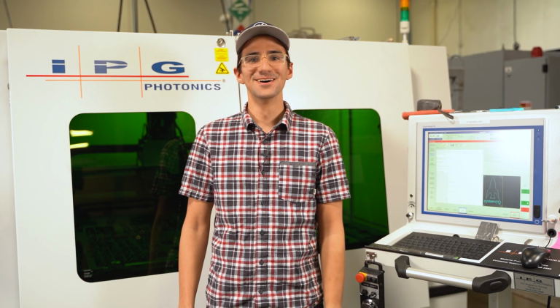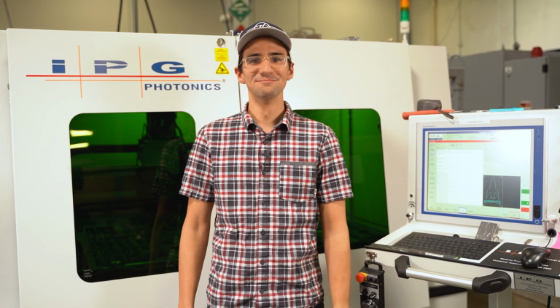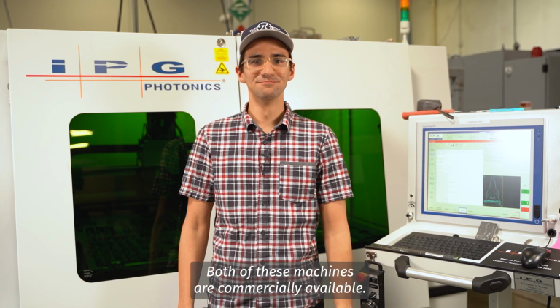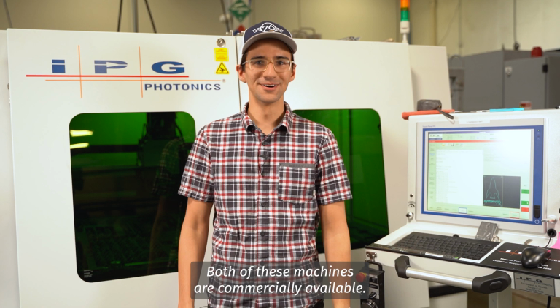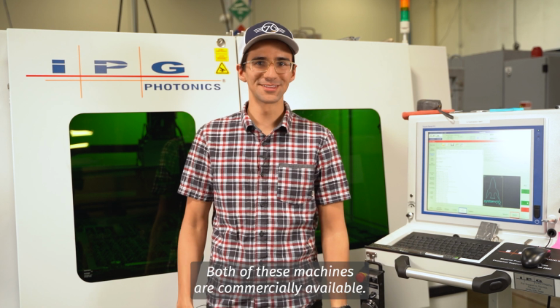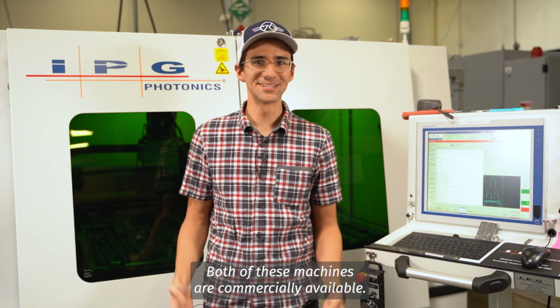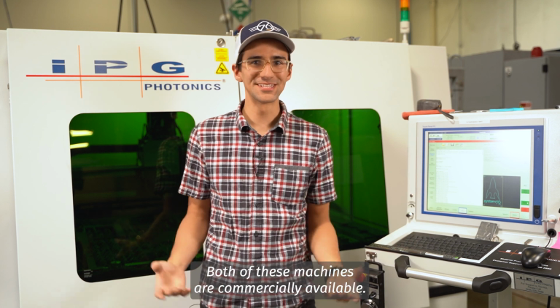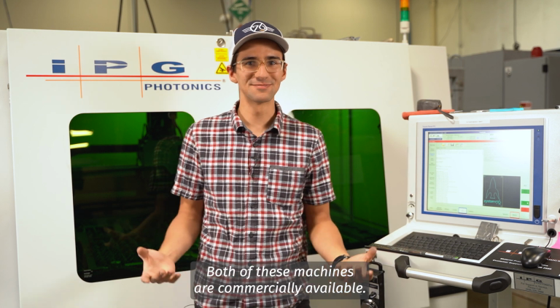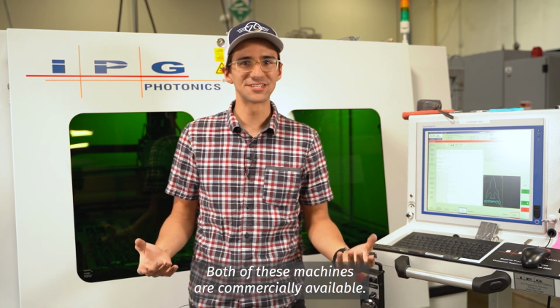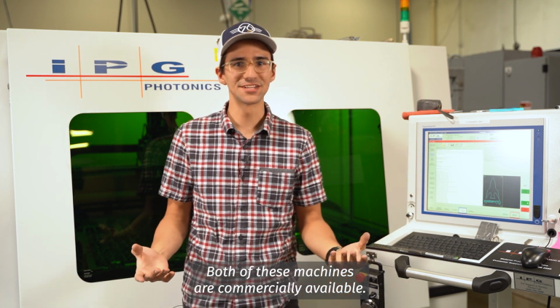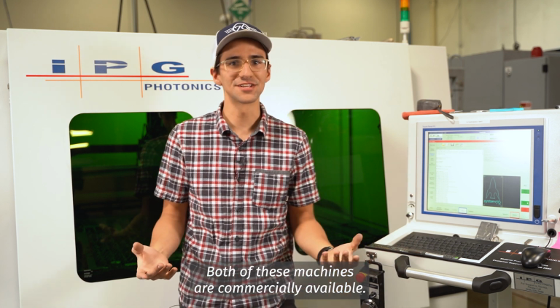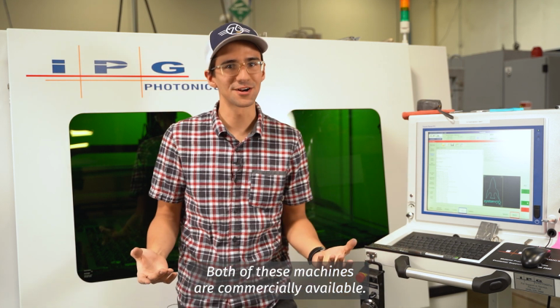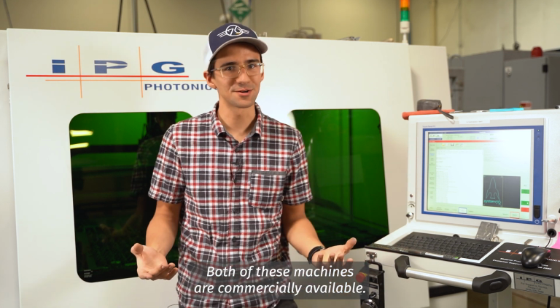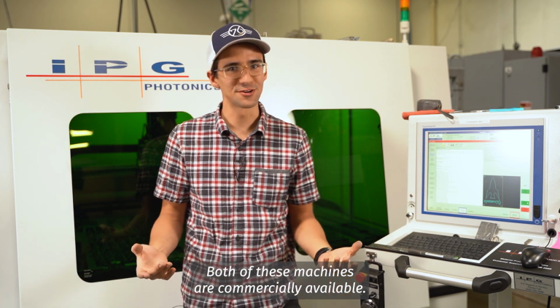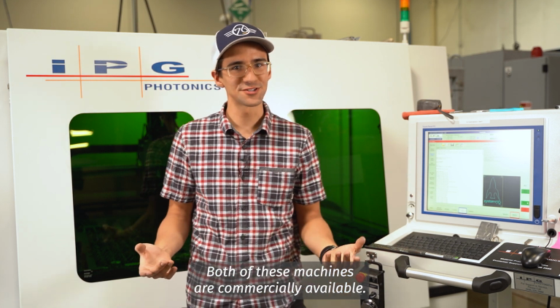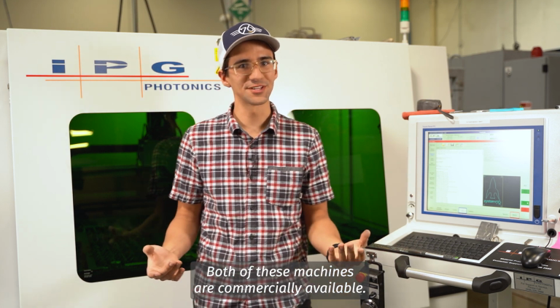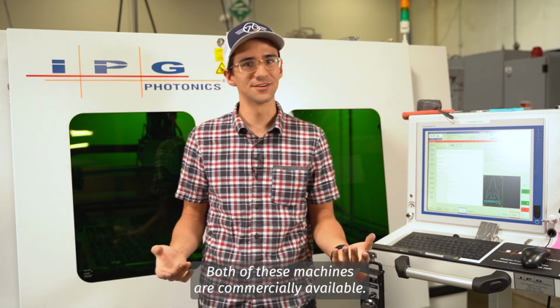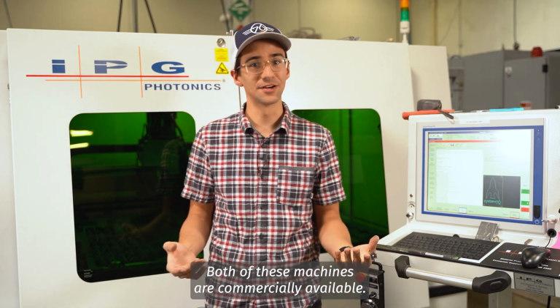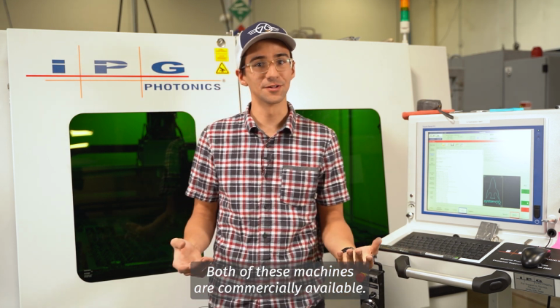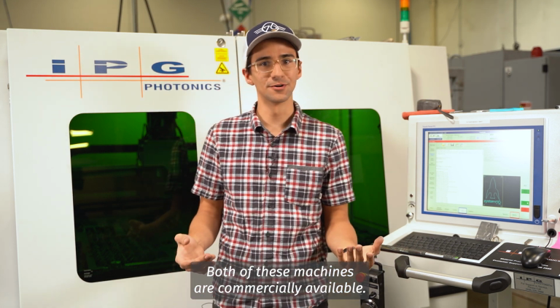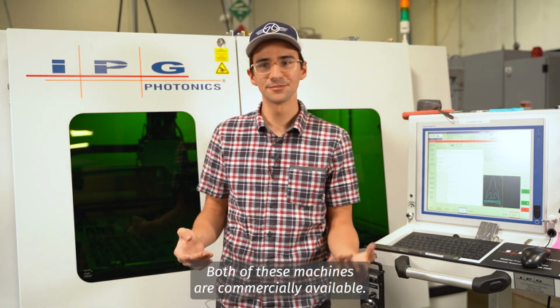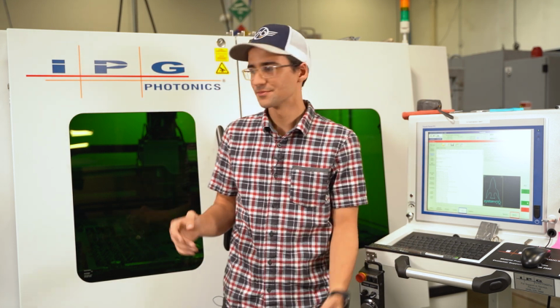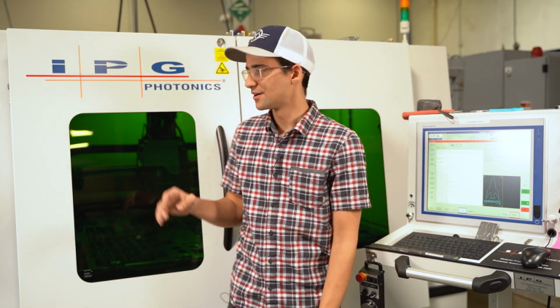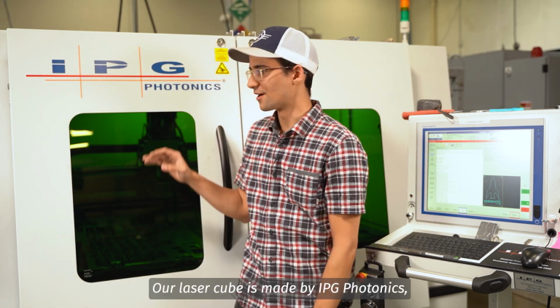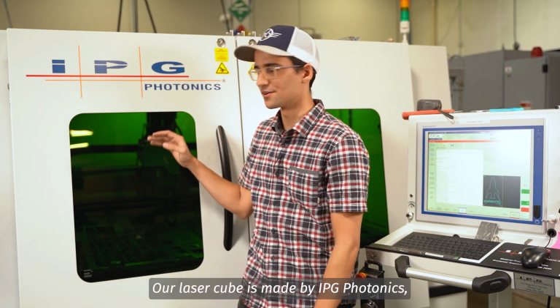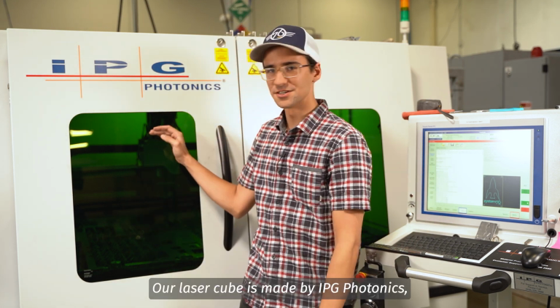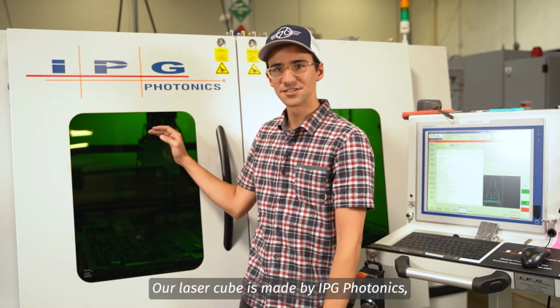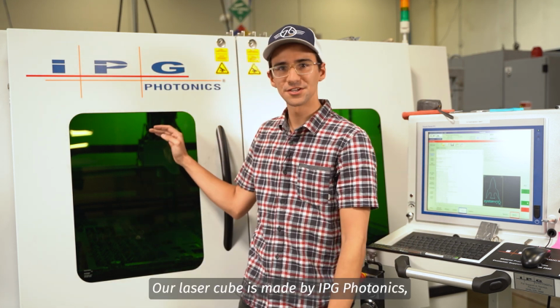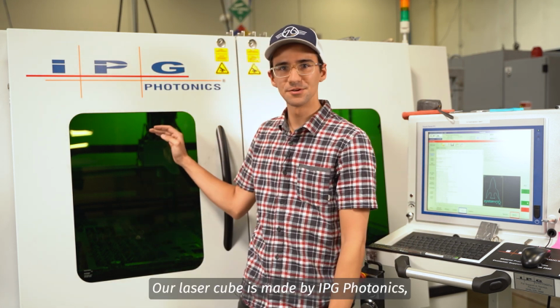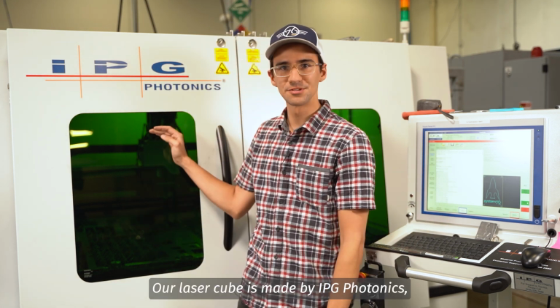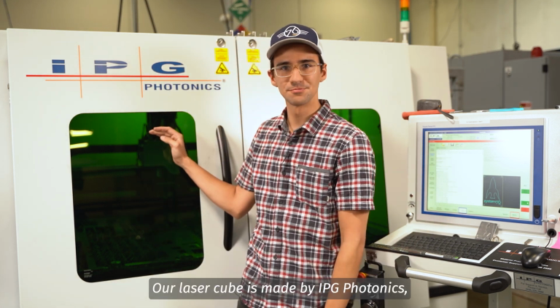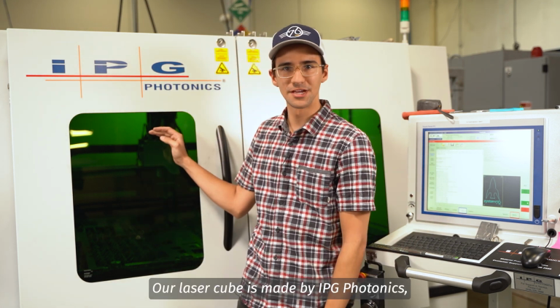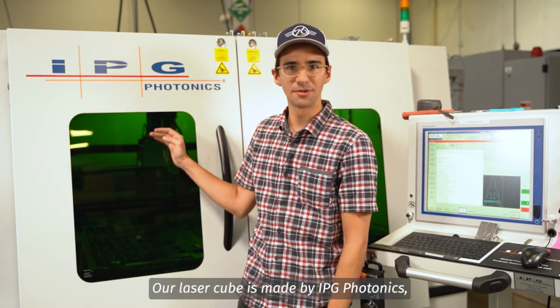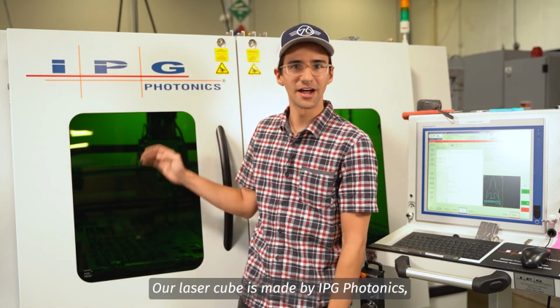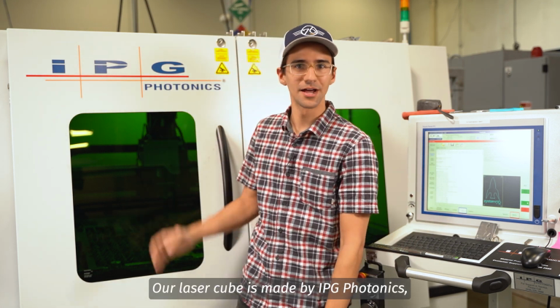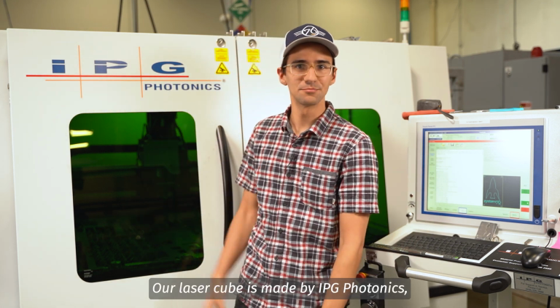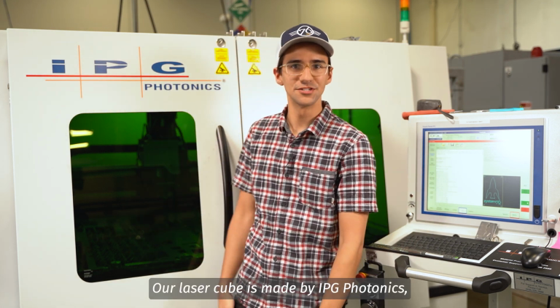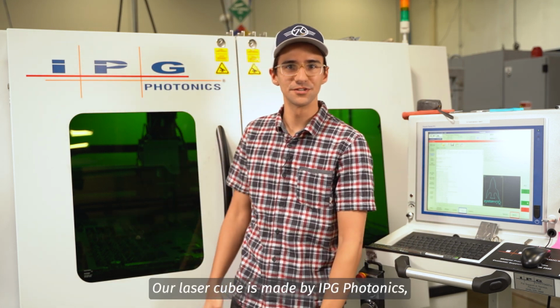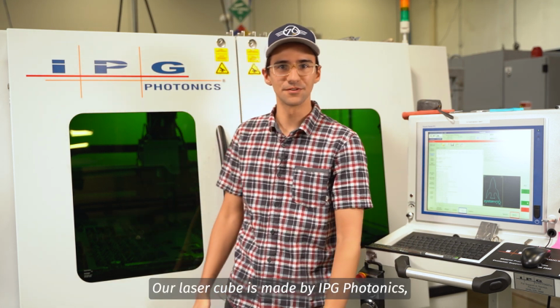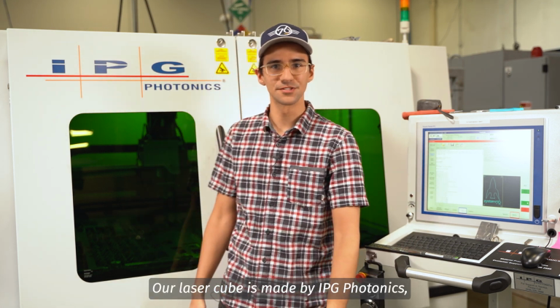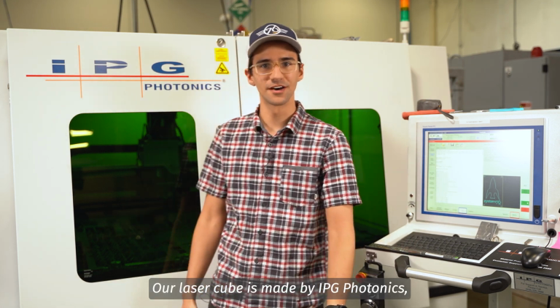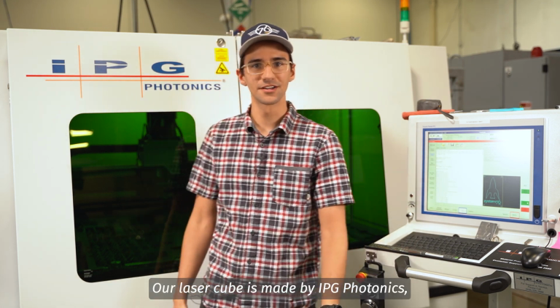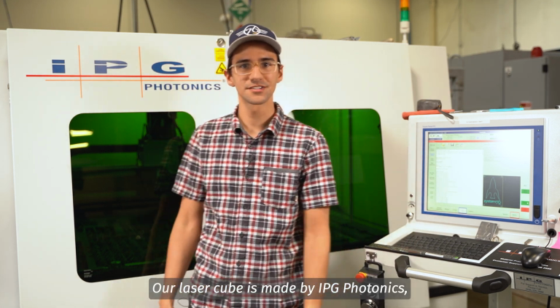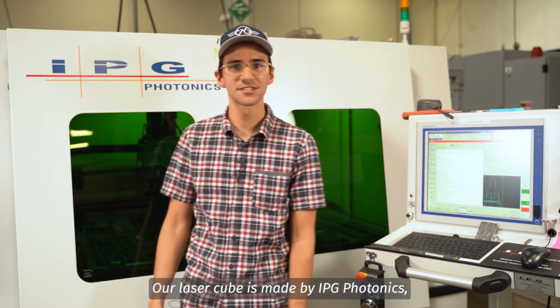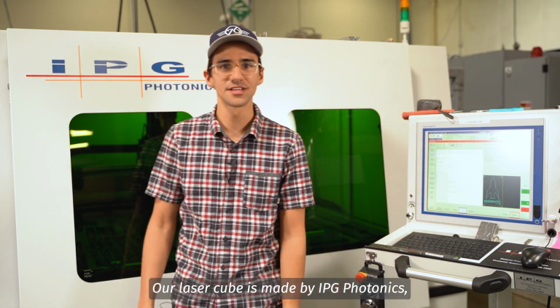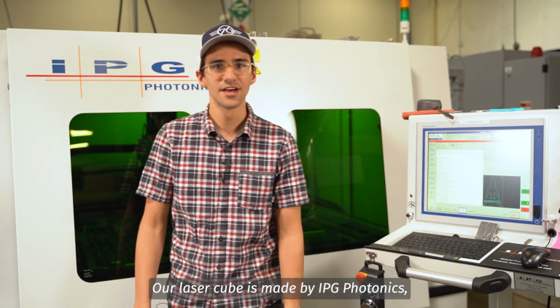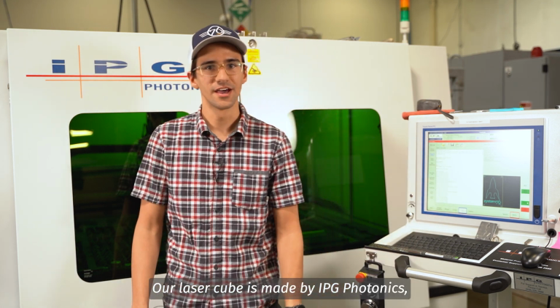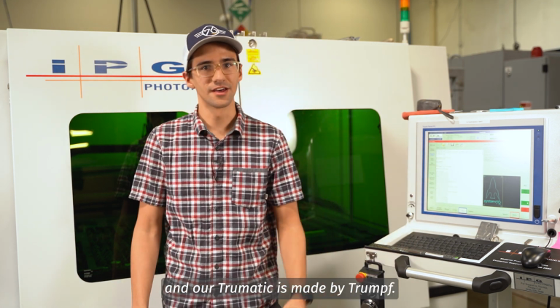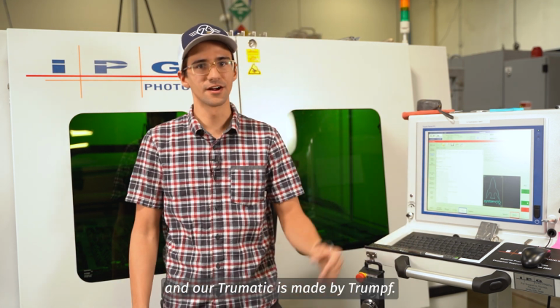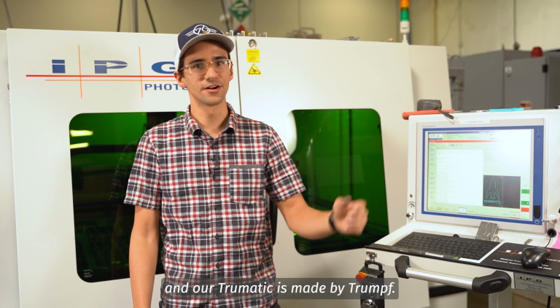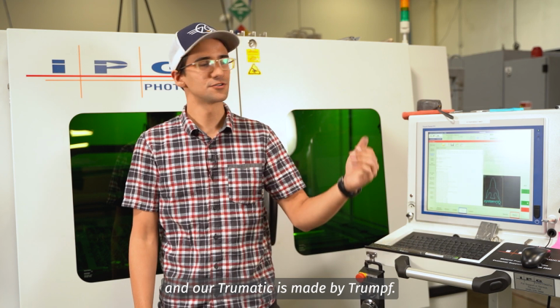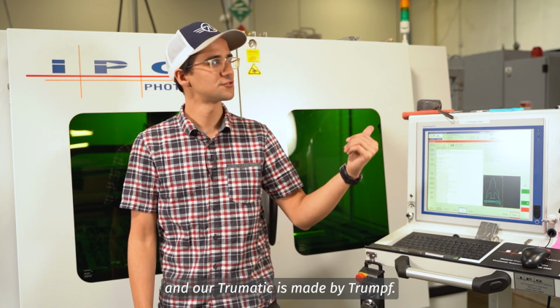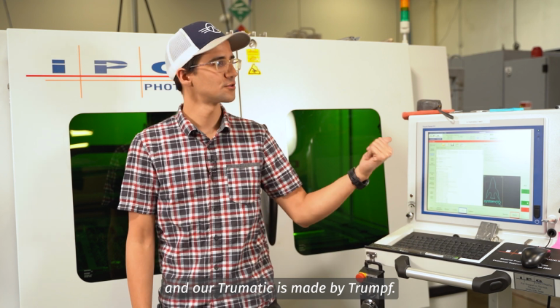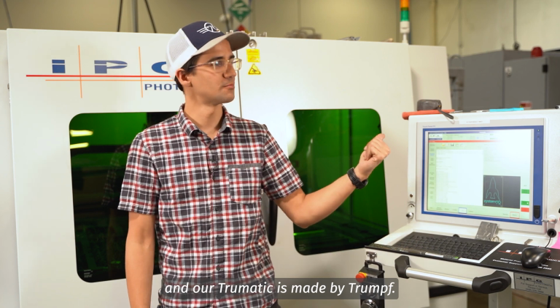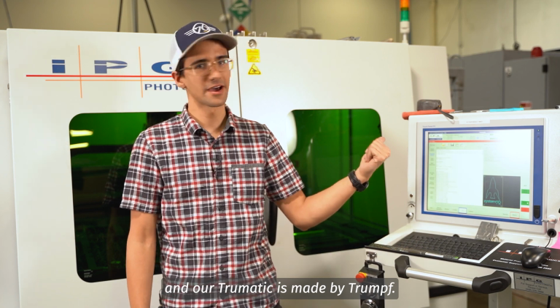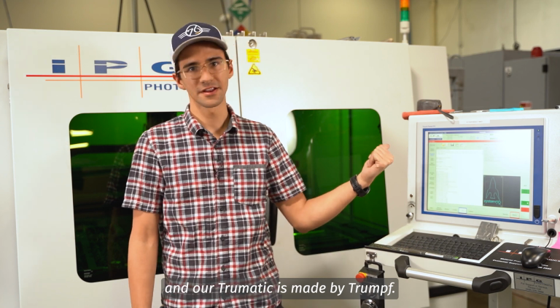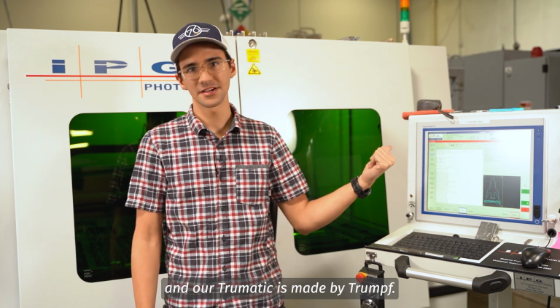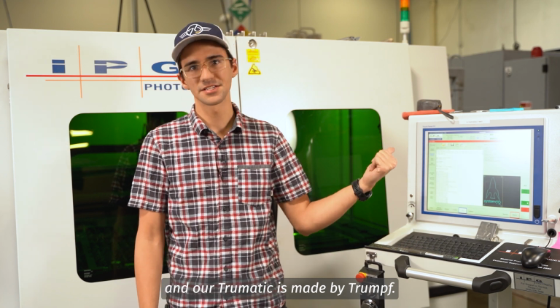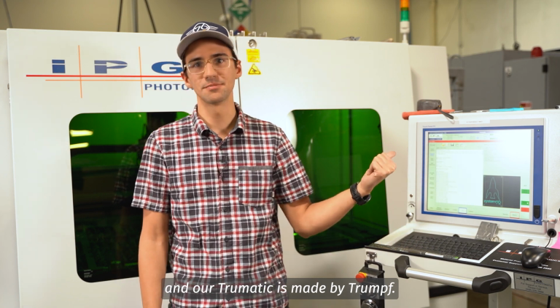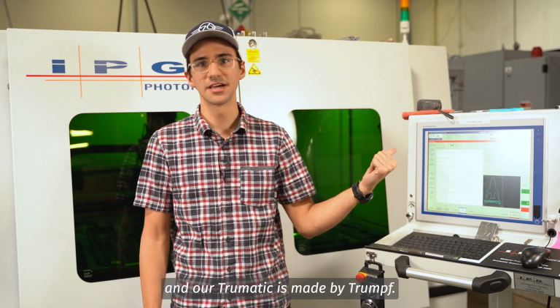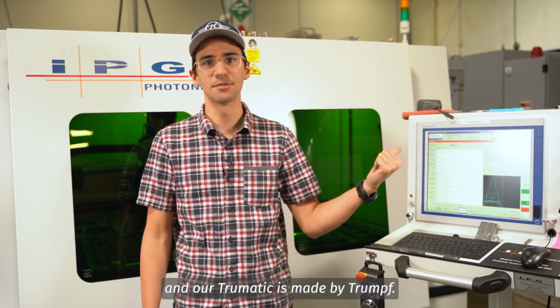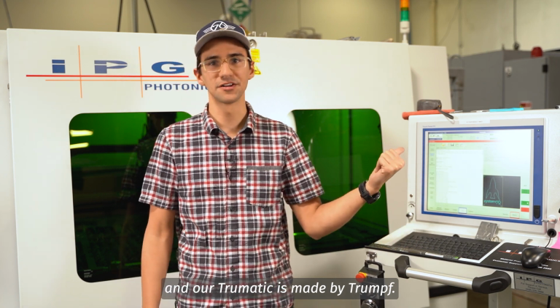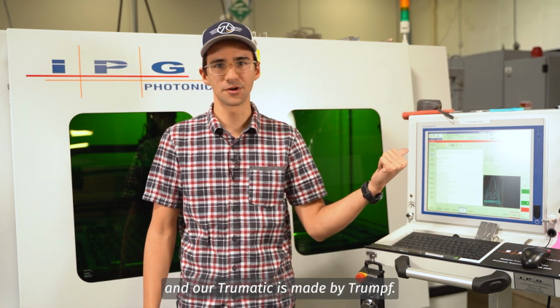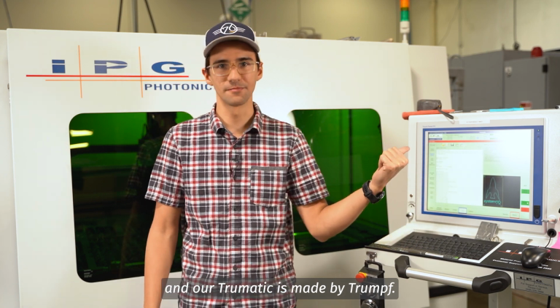Both of these machines are commercially available. Our laser cube is made by IPG Photonics and our Trumatic is made by Trumpf.